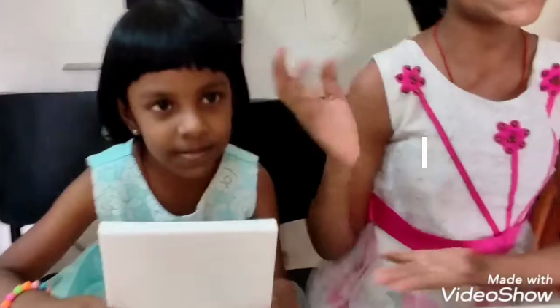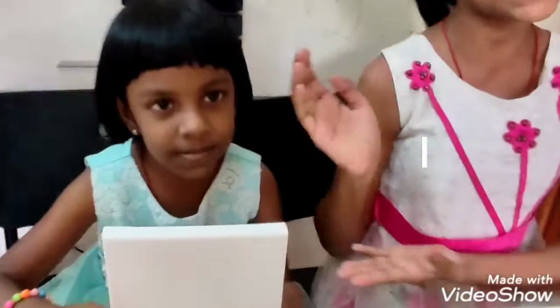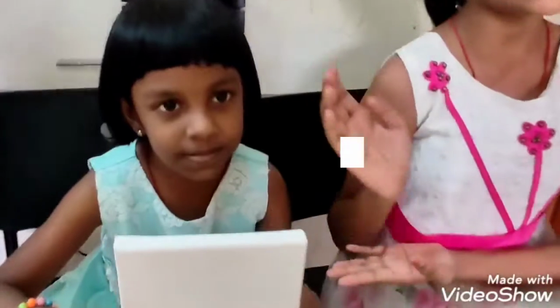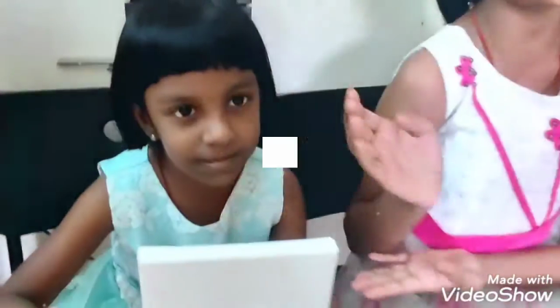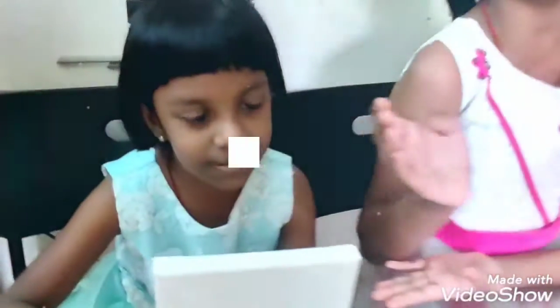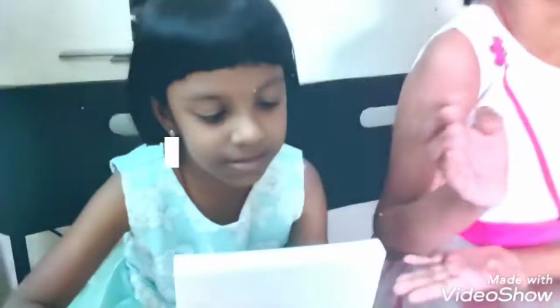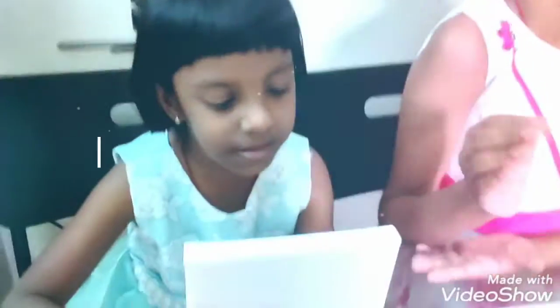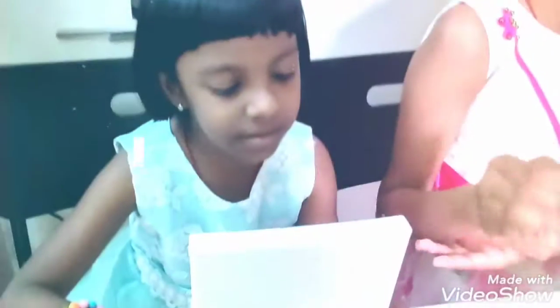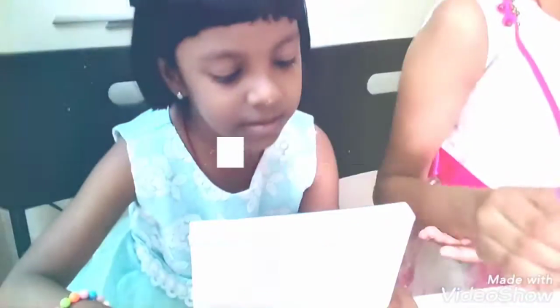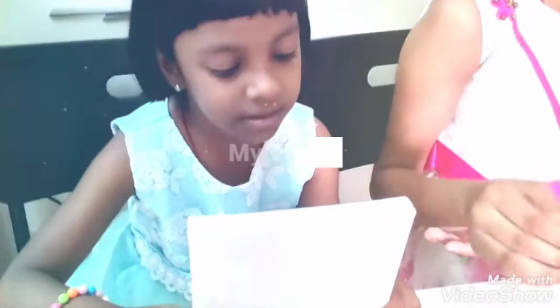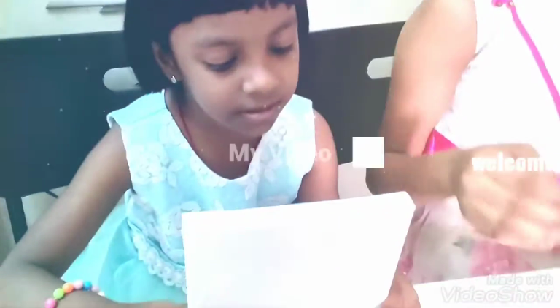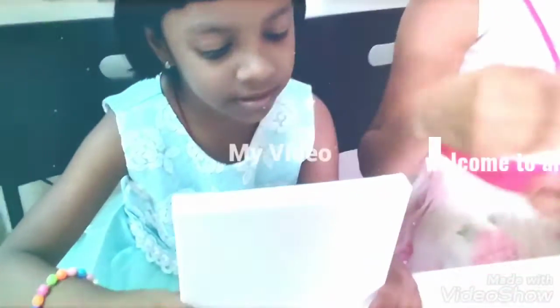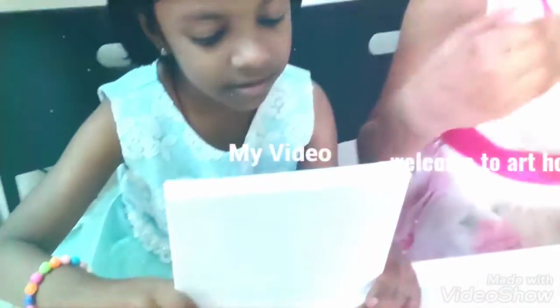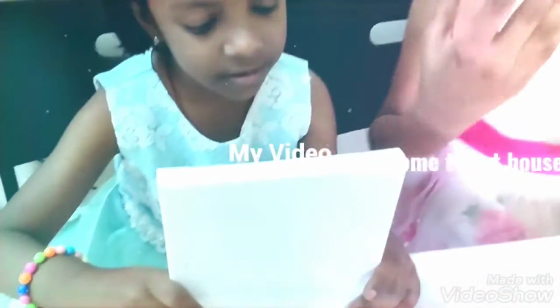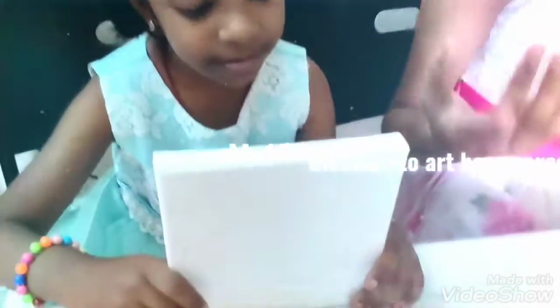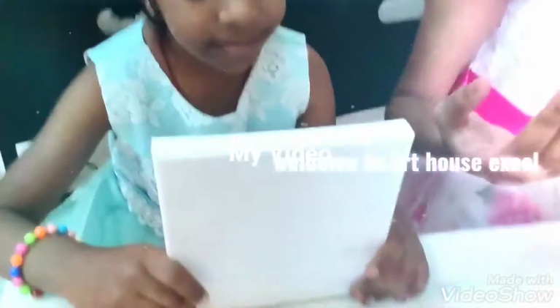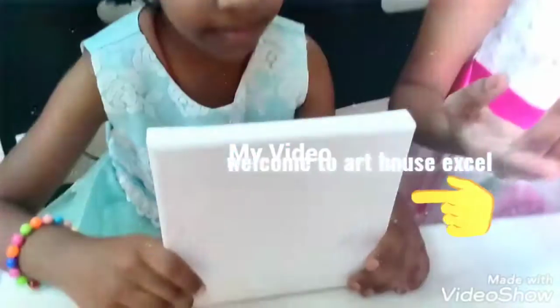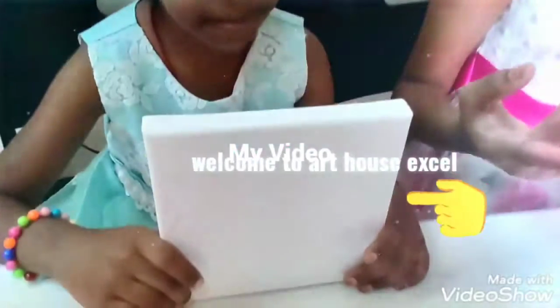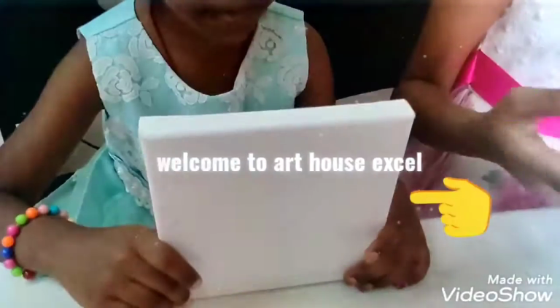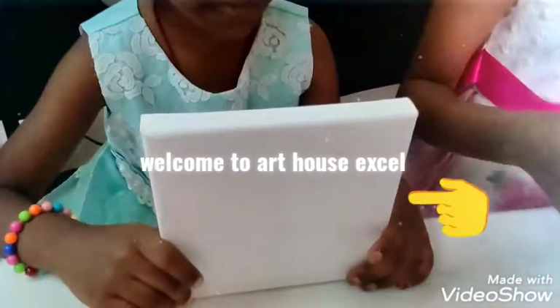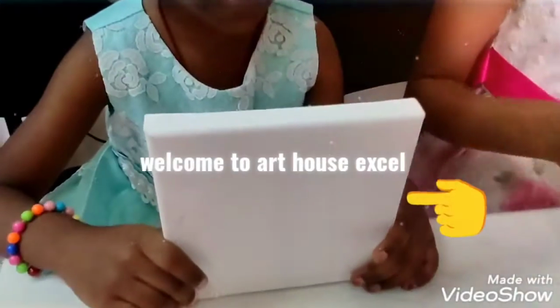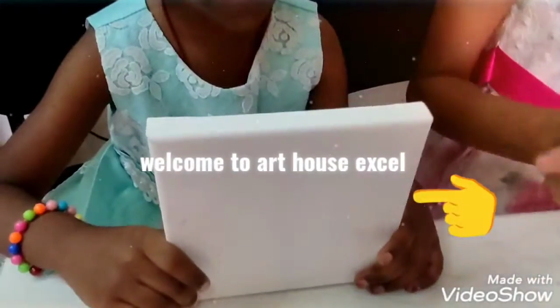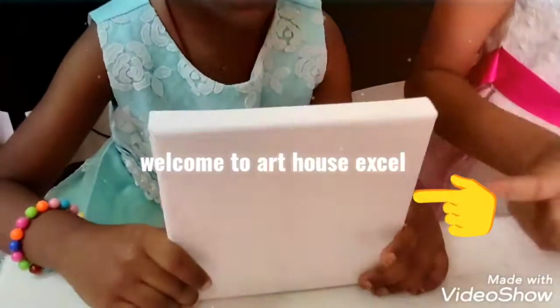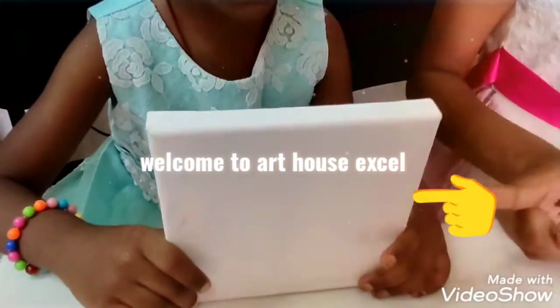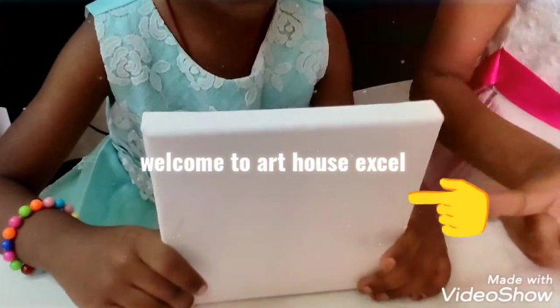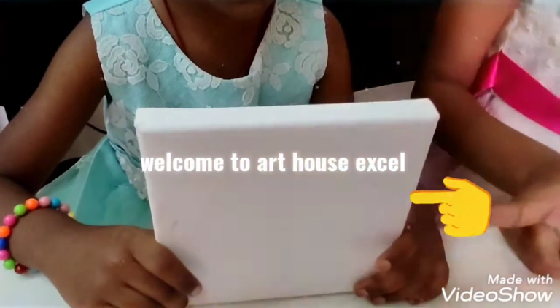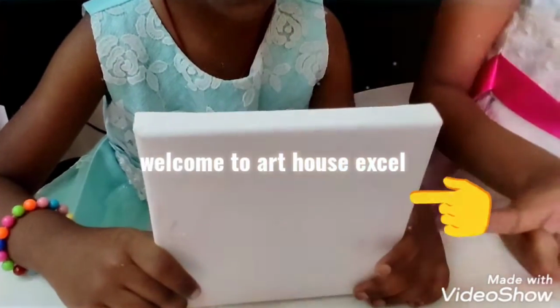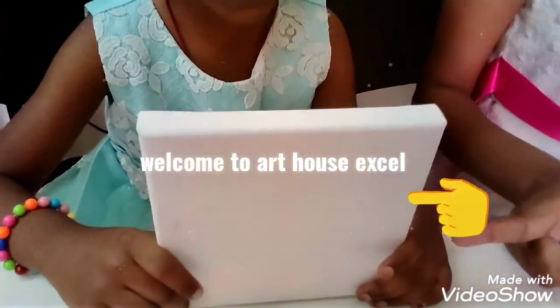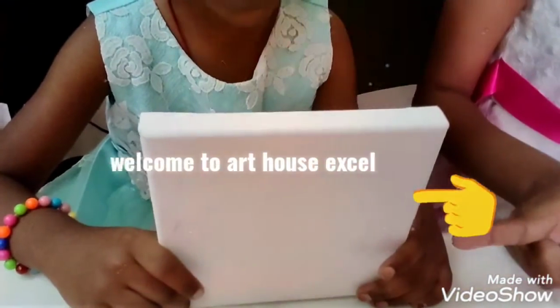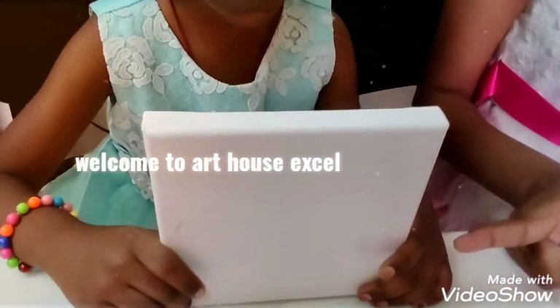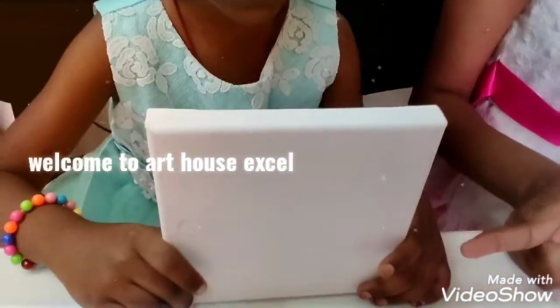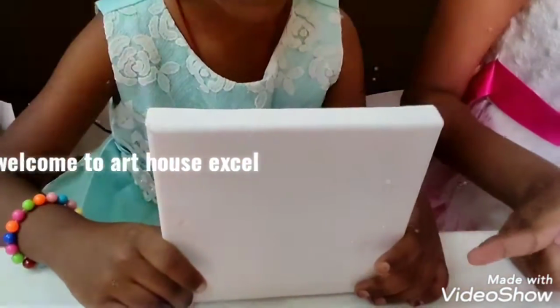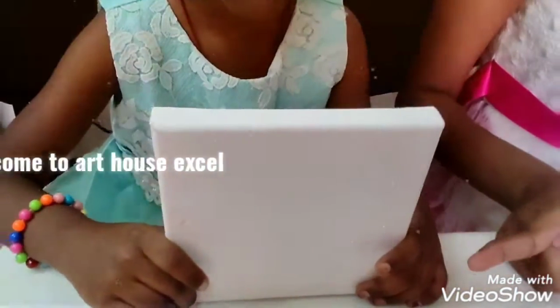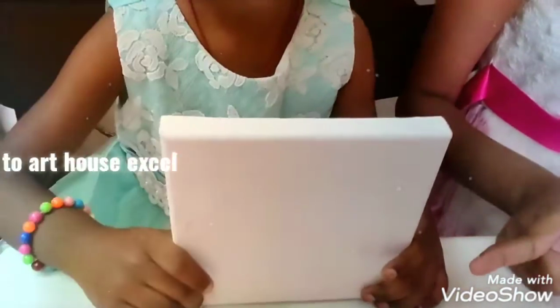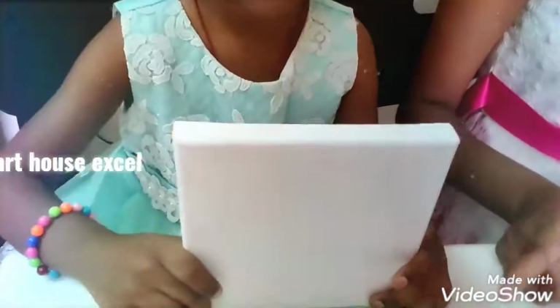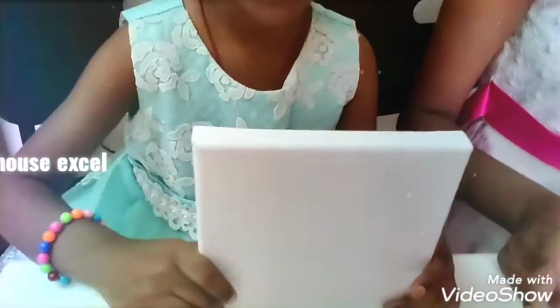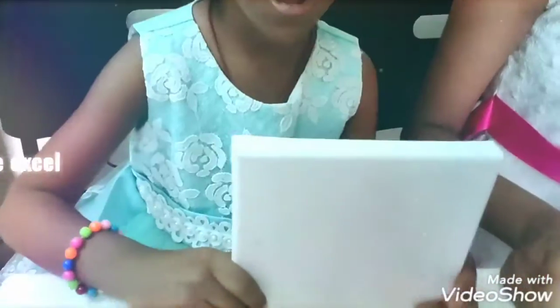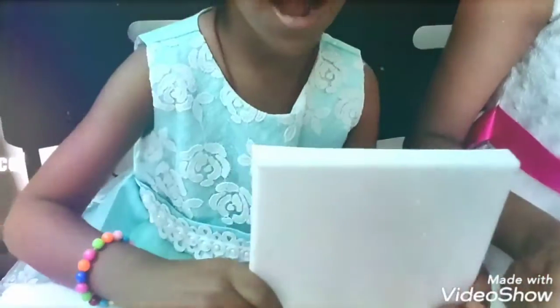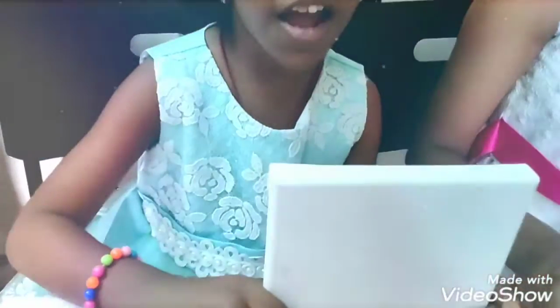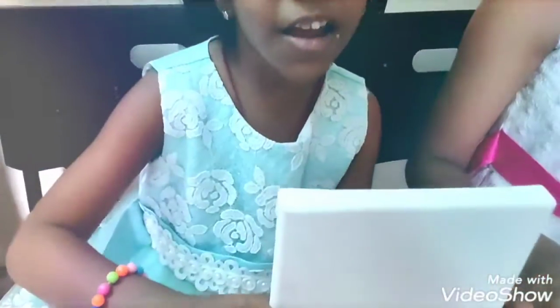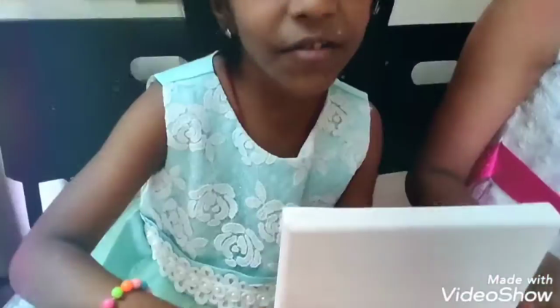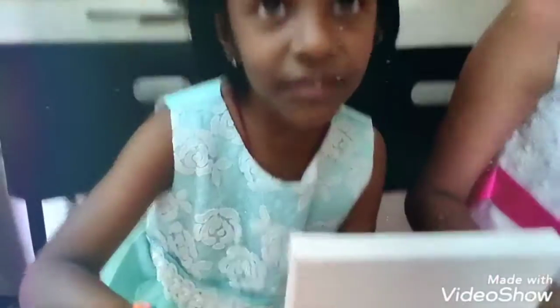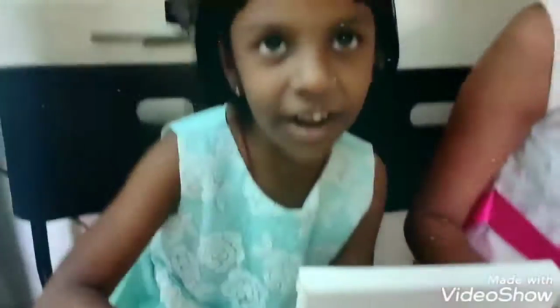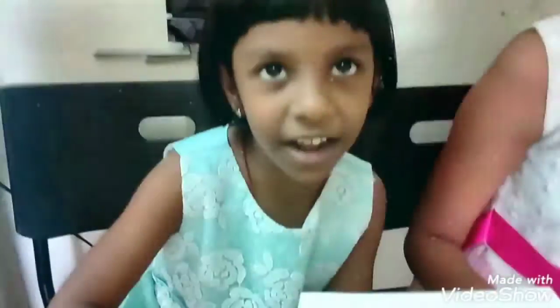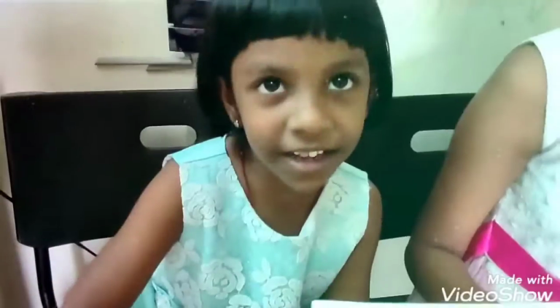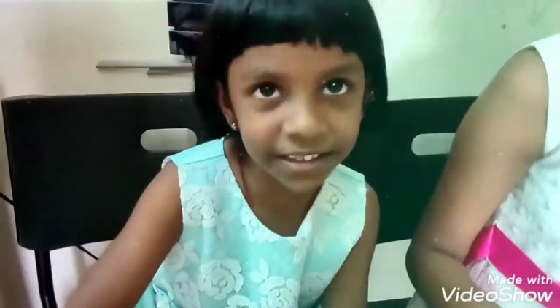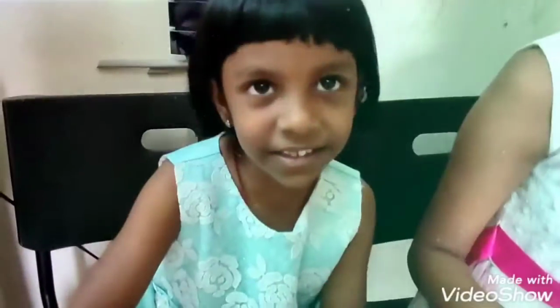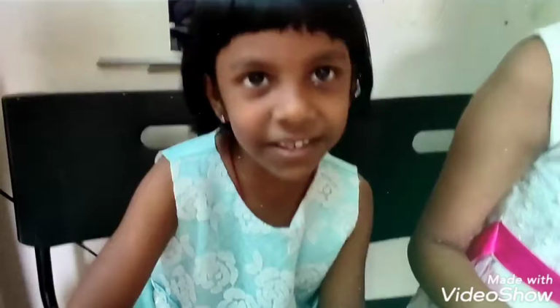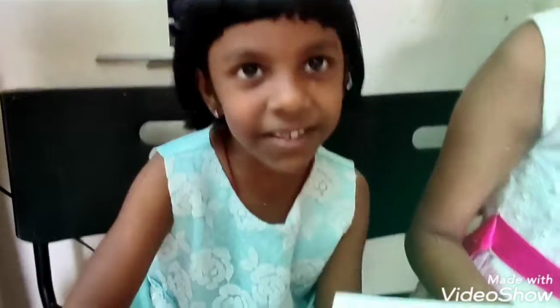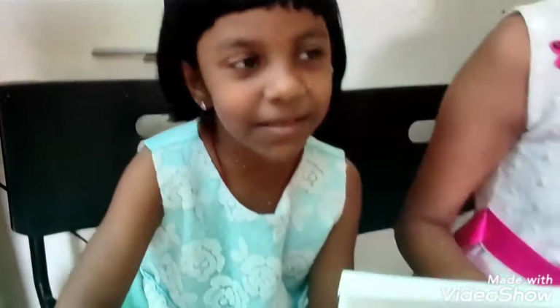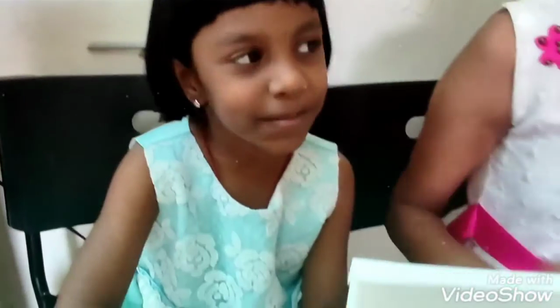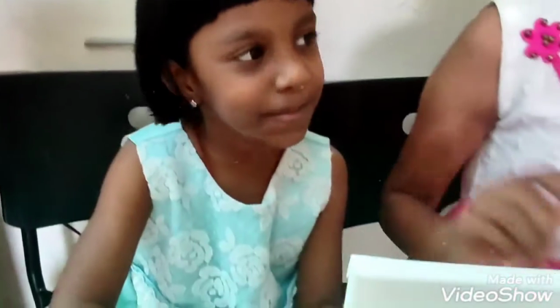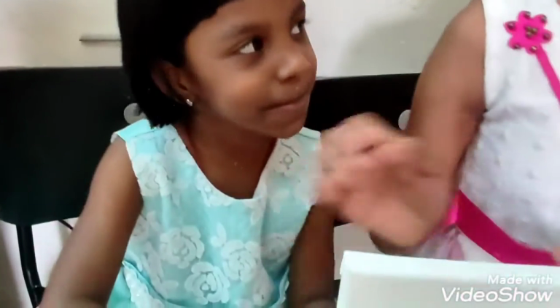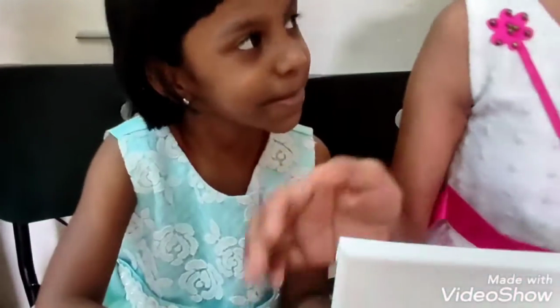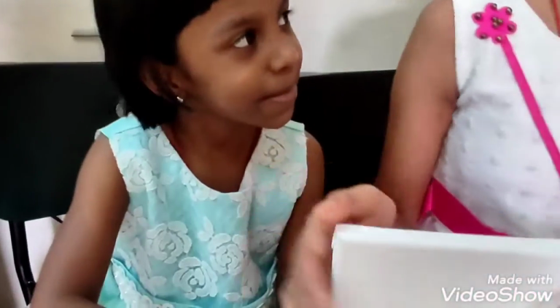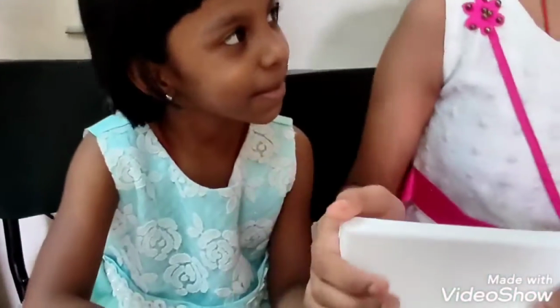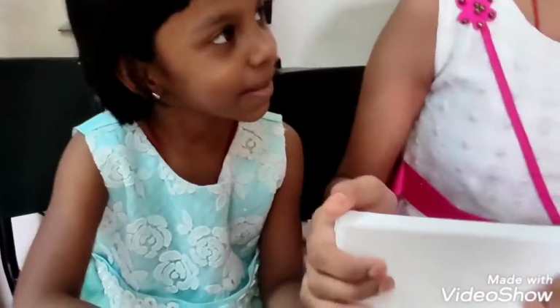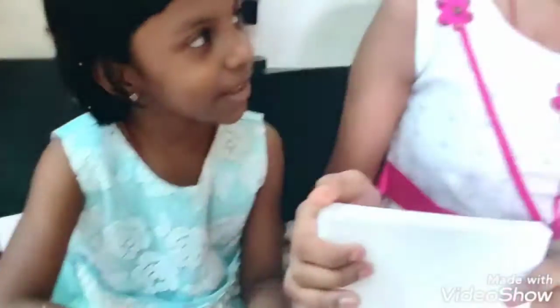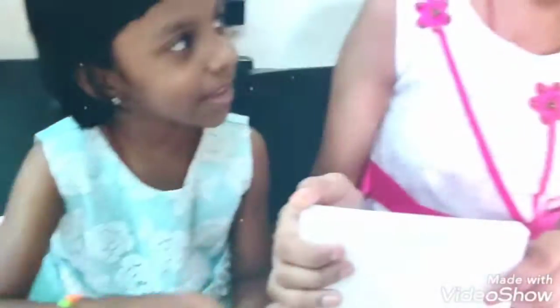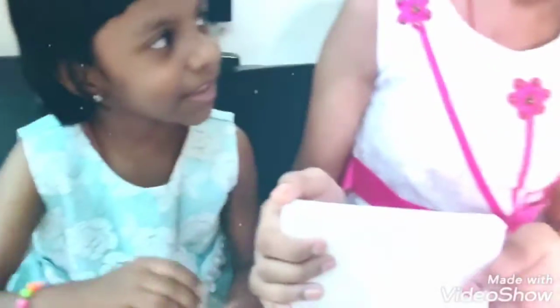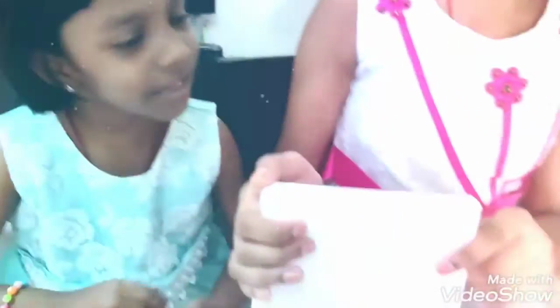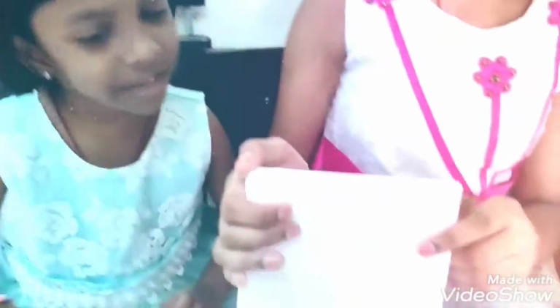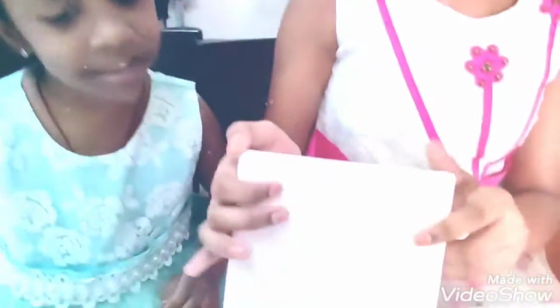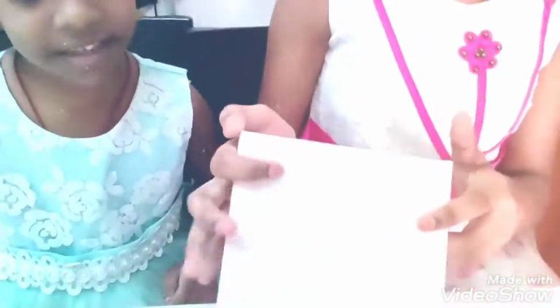Today I will teach you how to paint on canvas. Hi friends, let's get started.